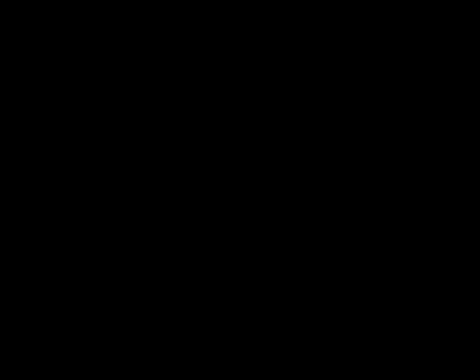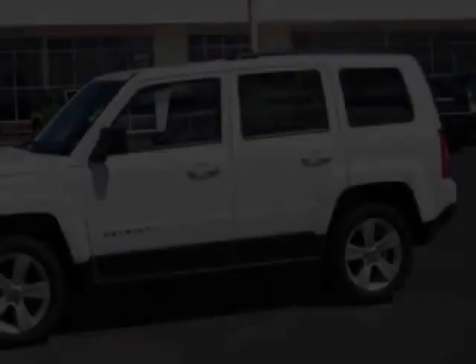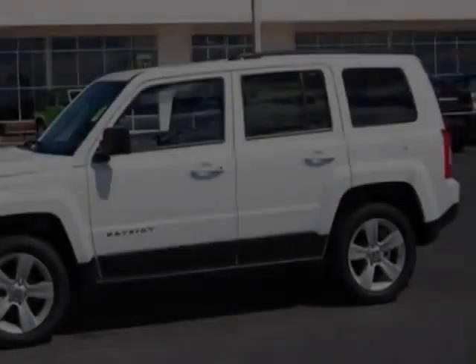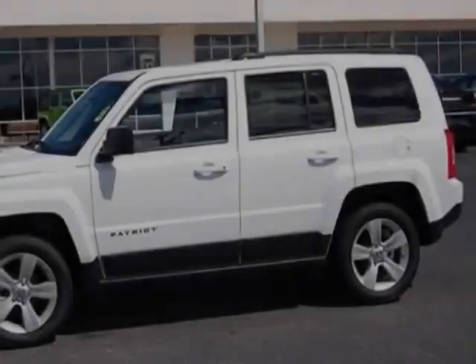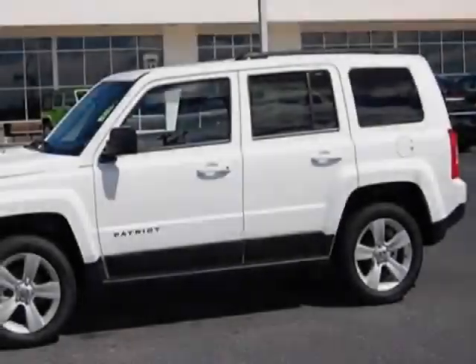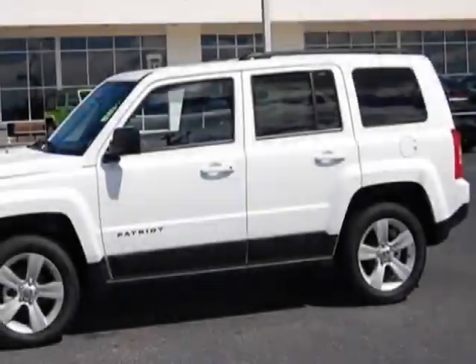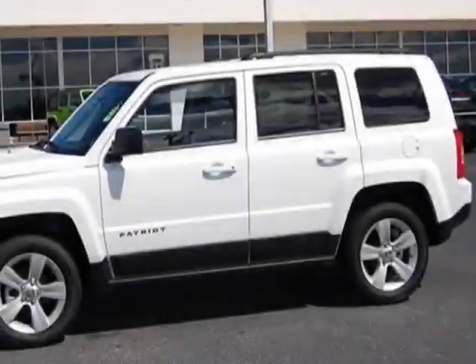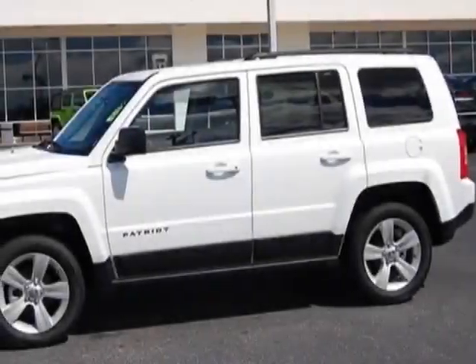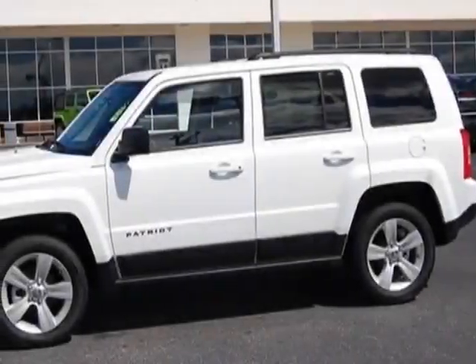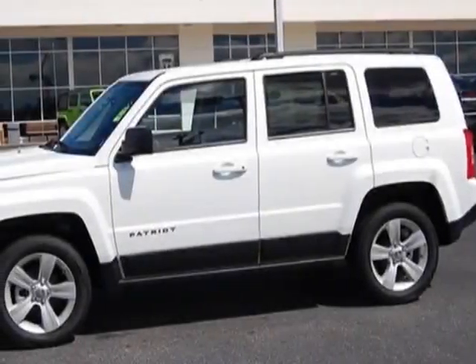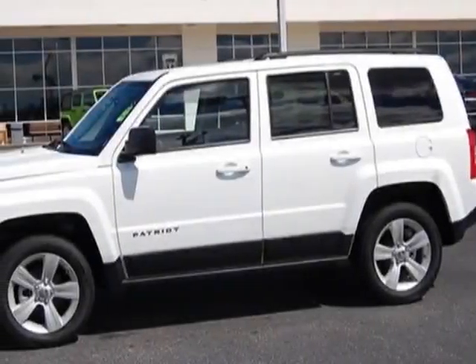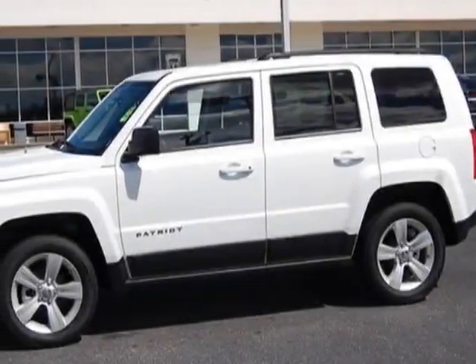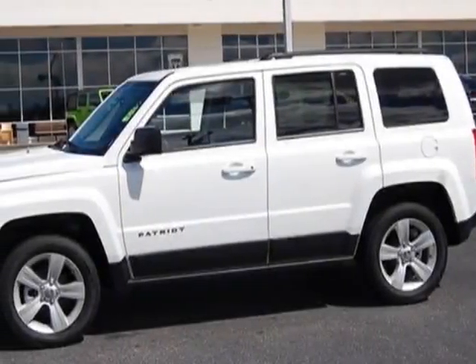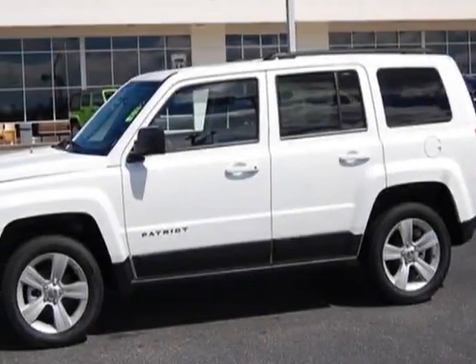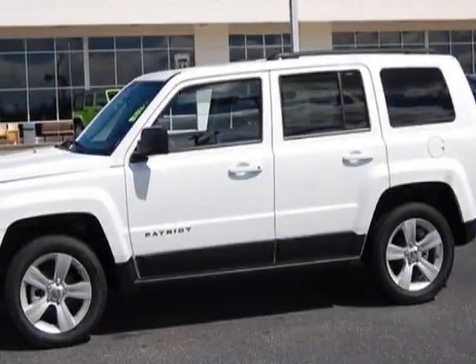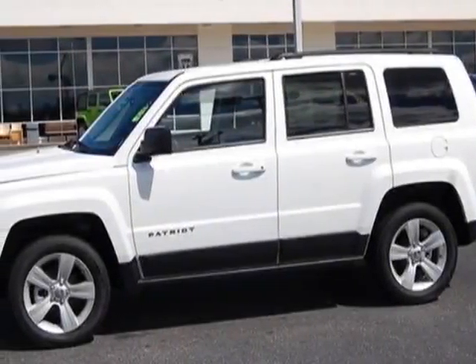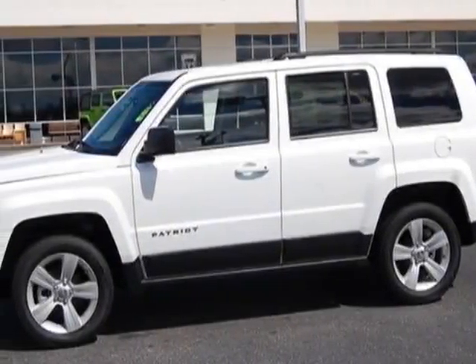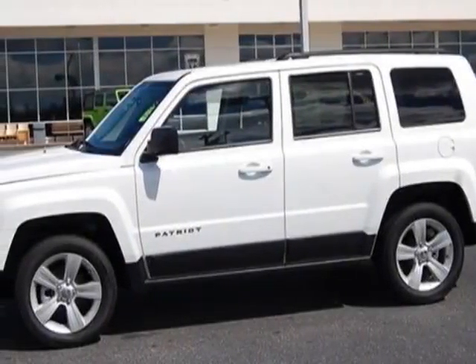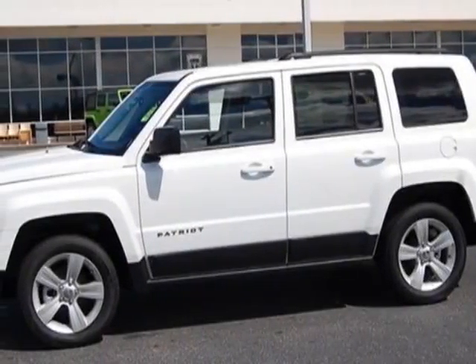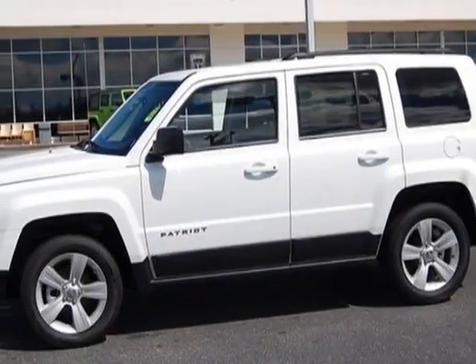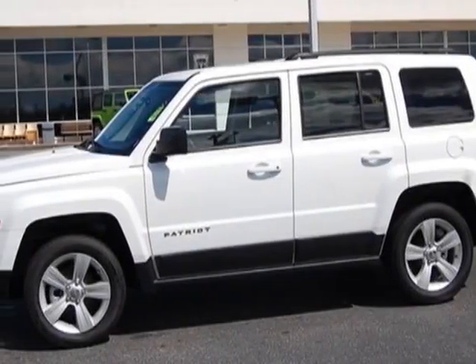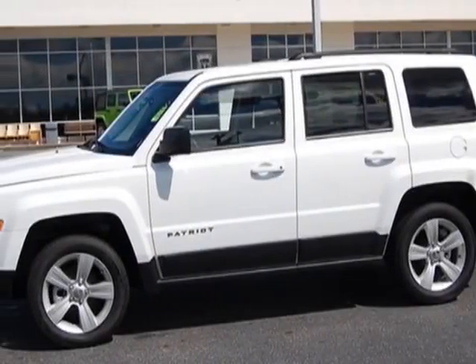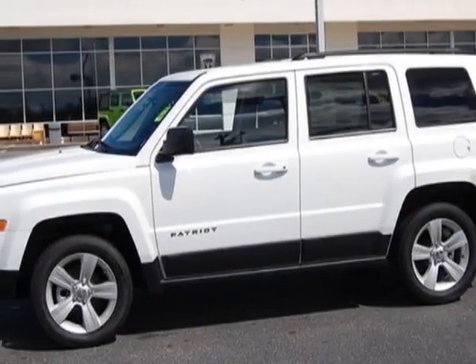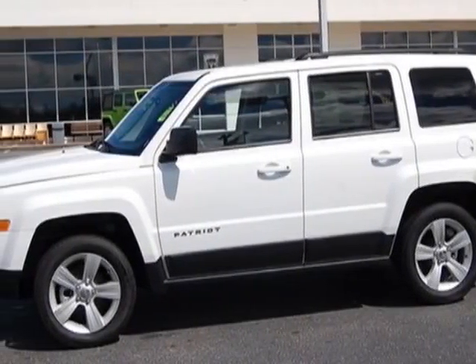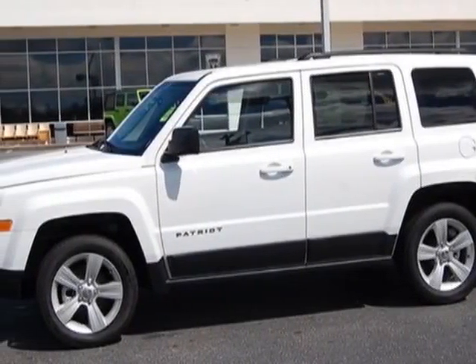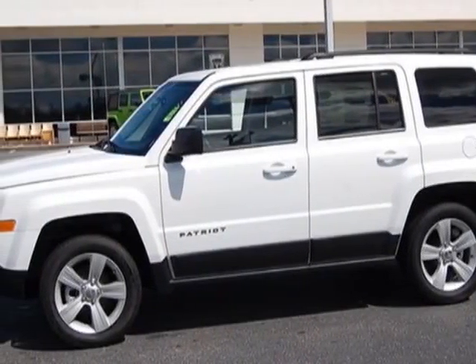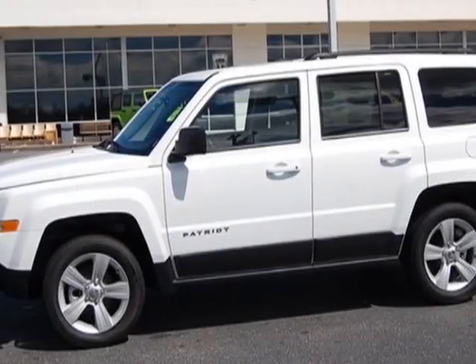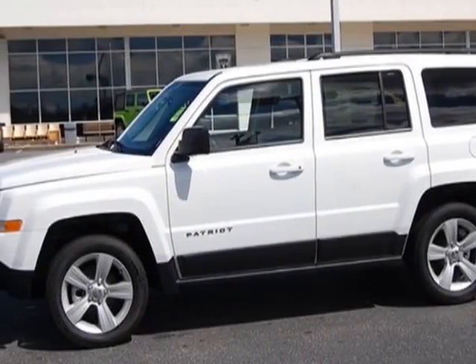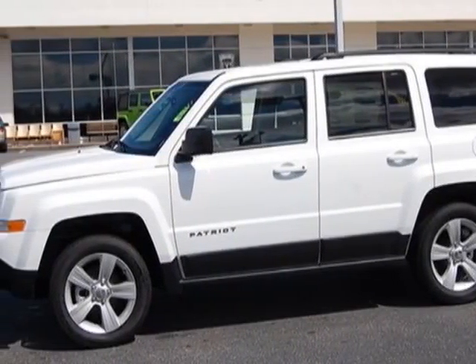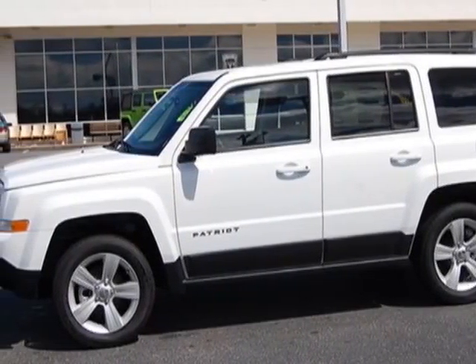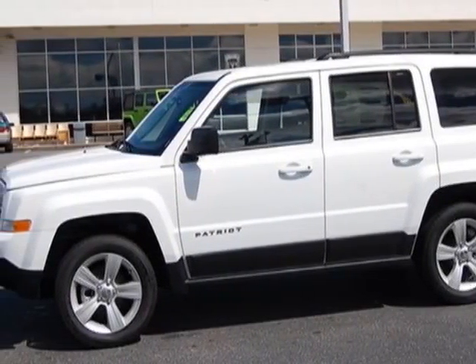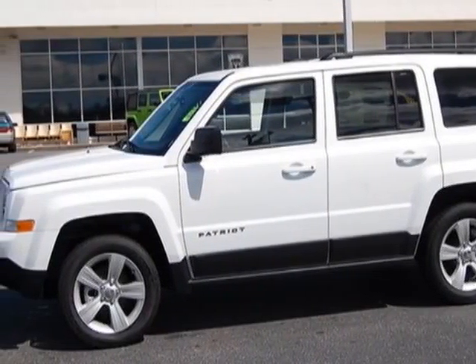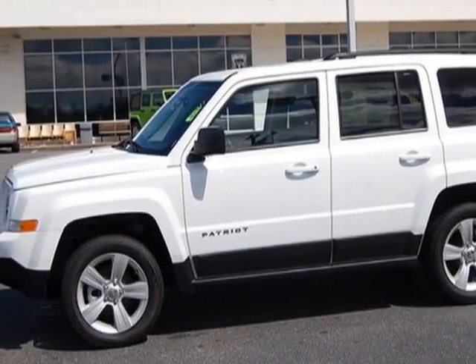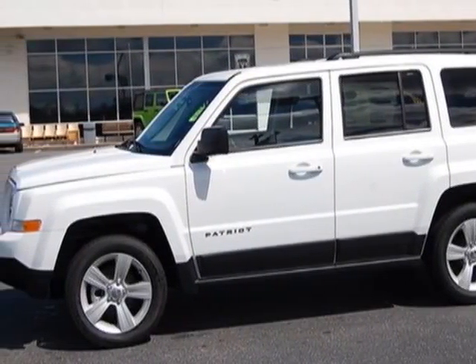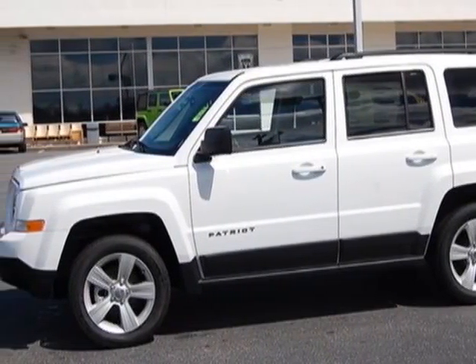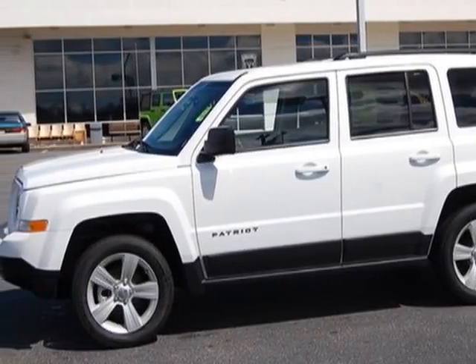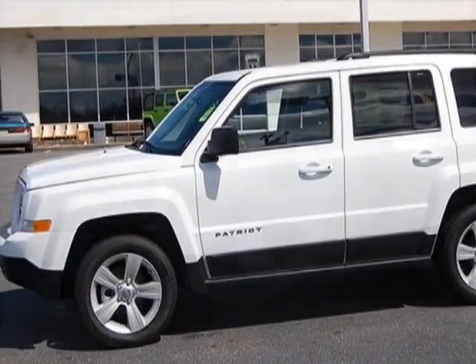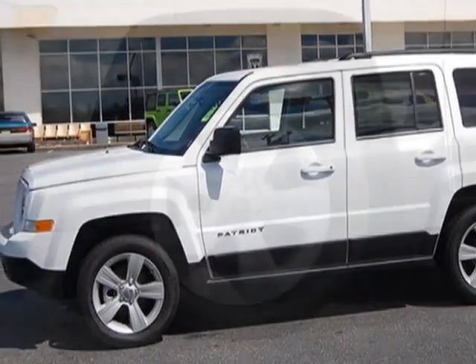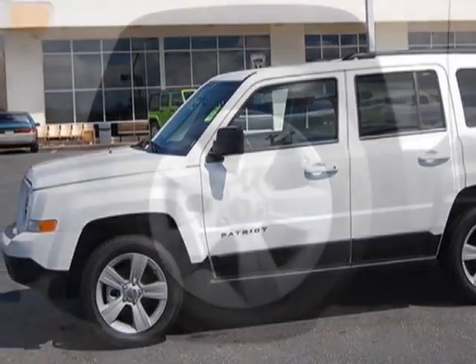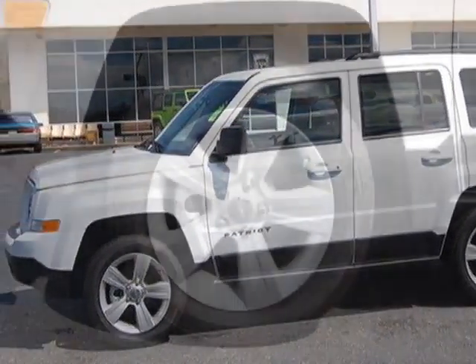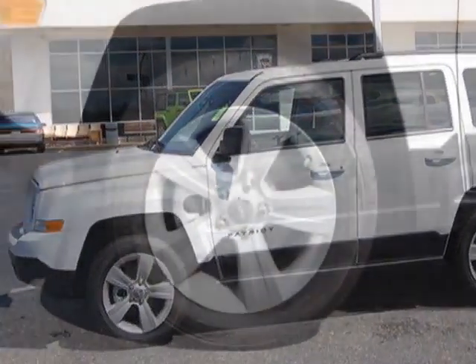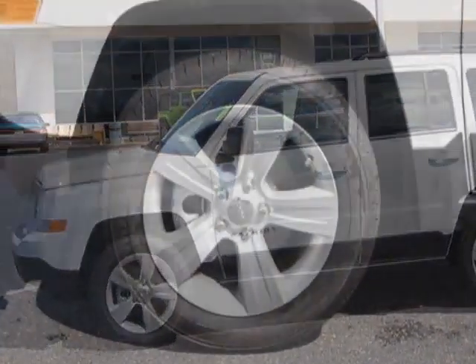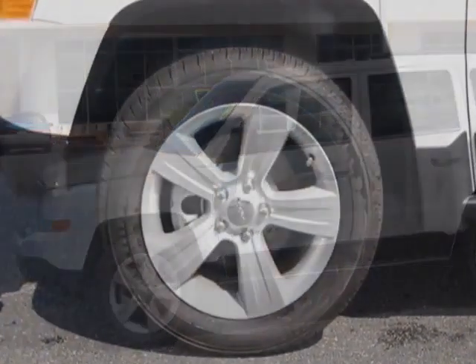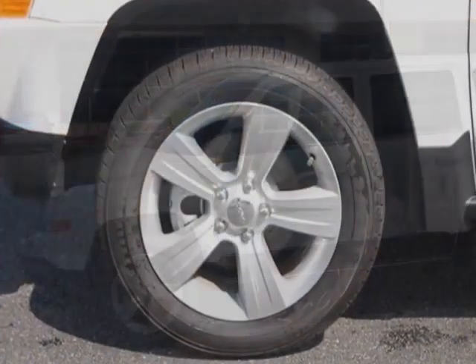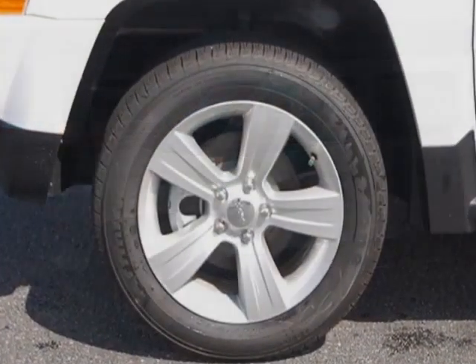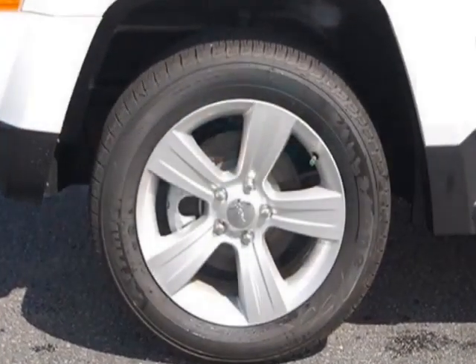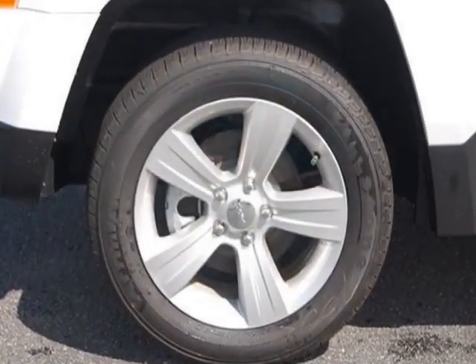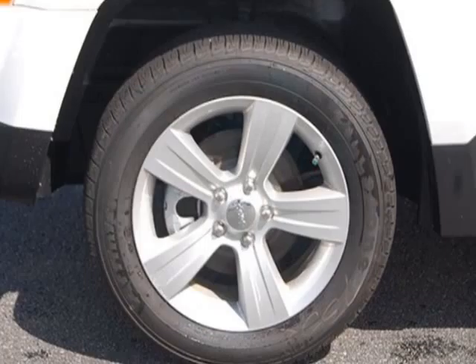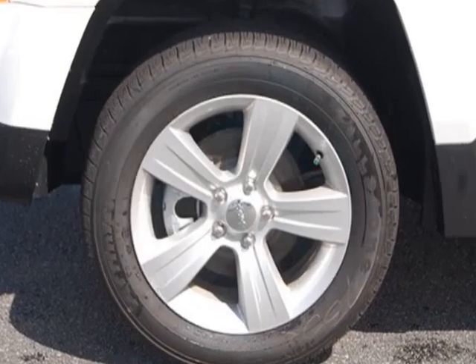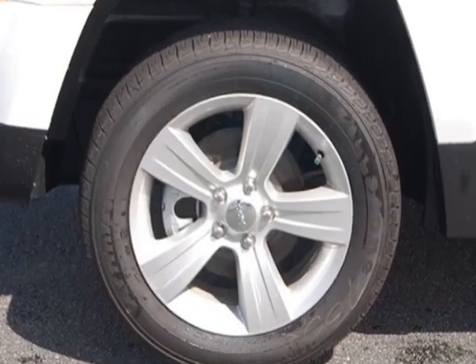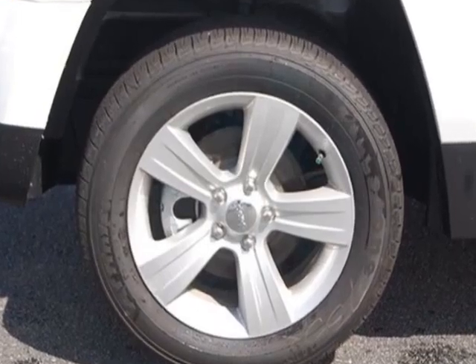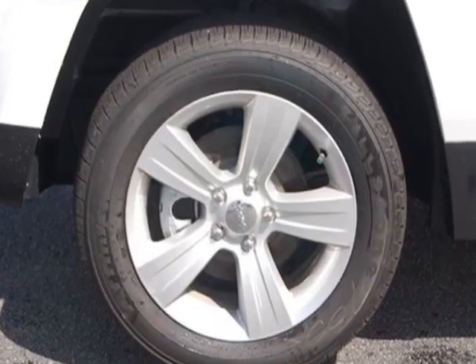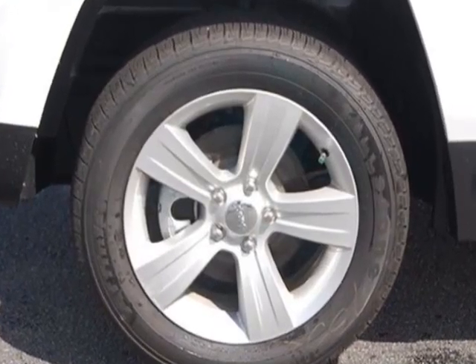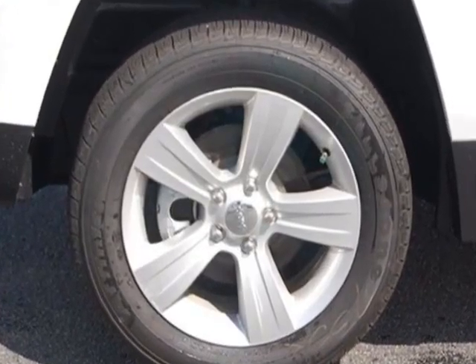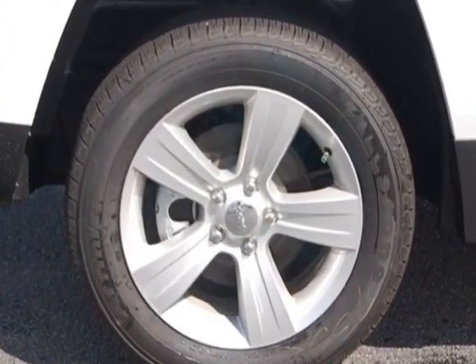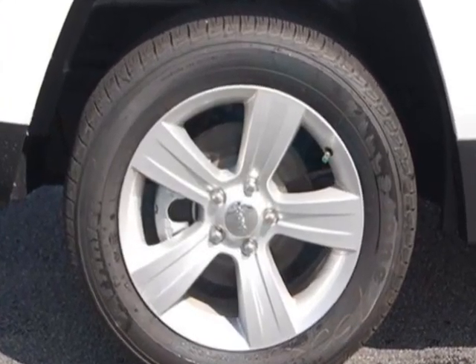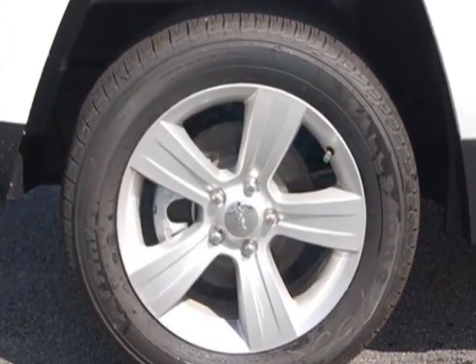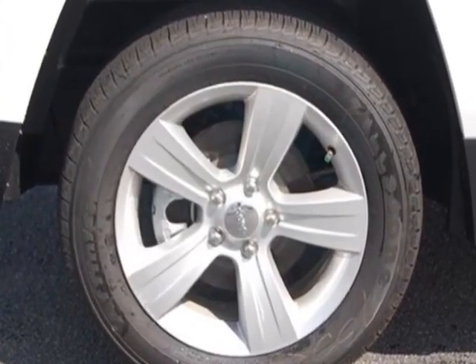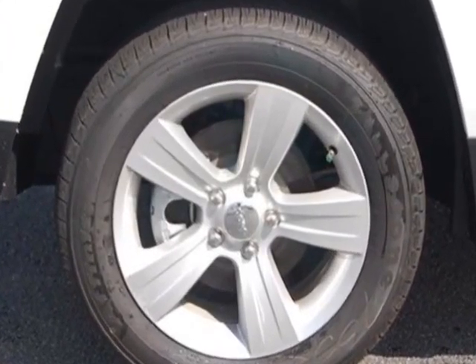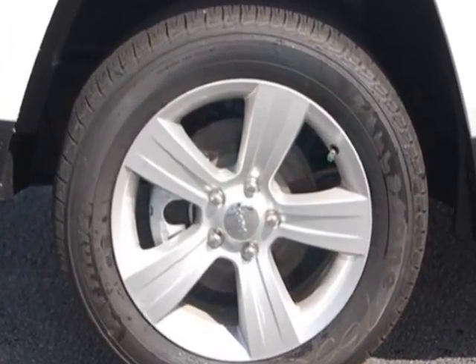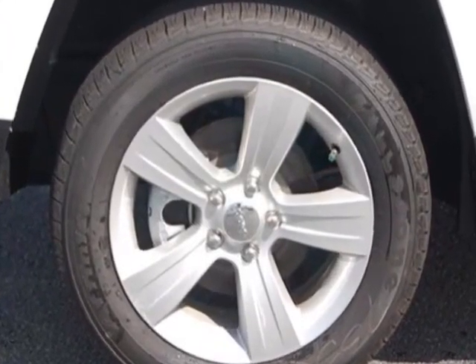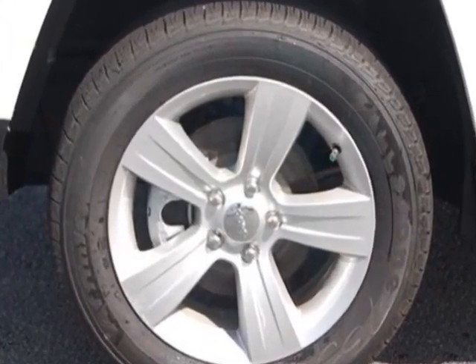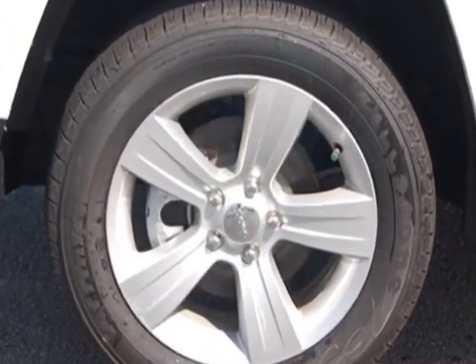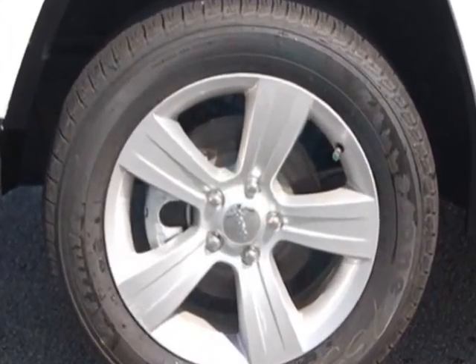Check out this new 2013 Jeep Patriot. For your protection, this vehicle has a full factory warranty.